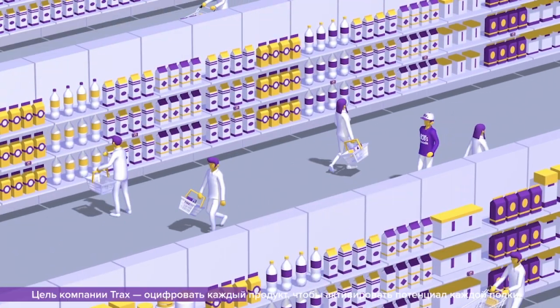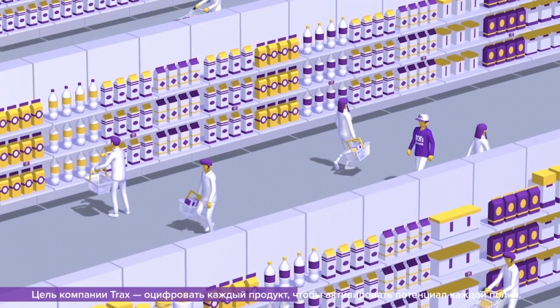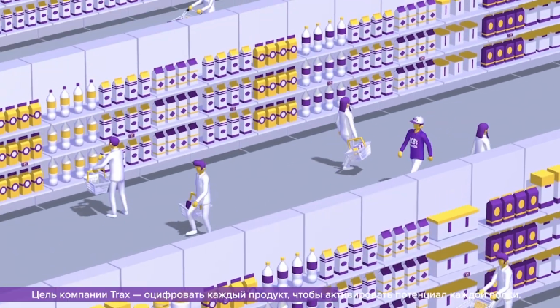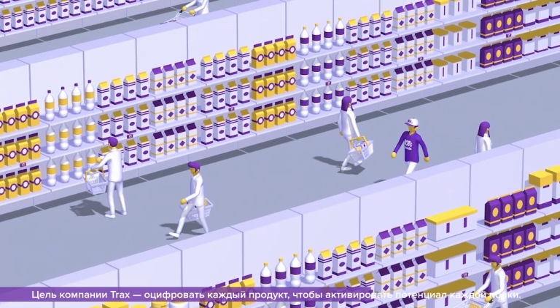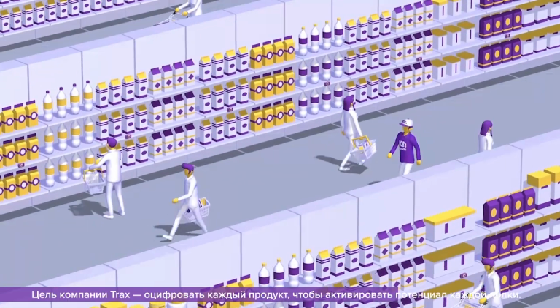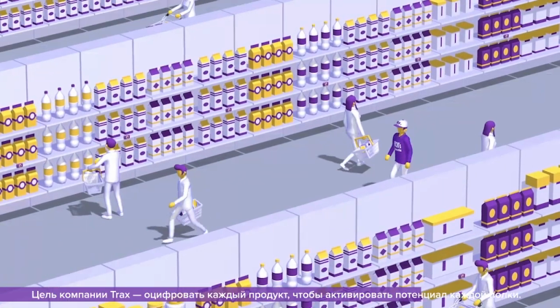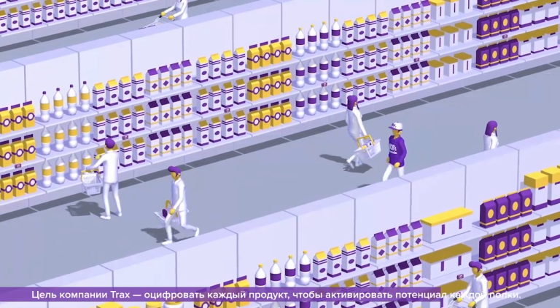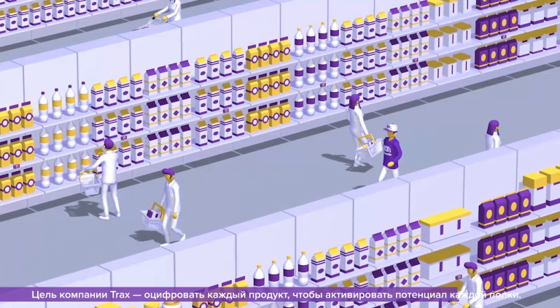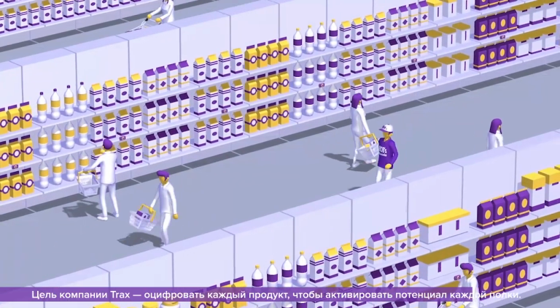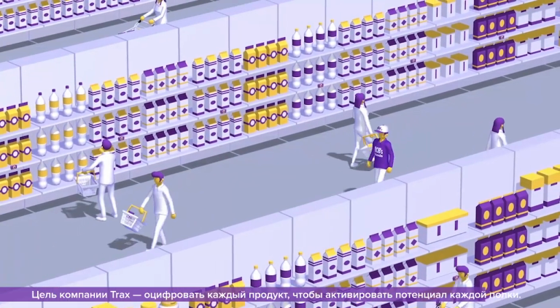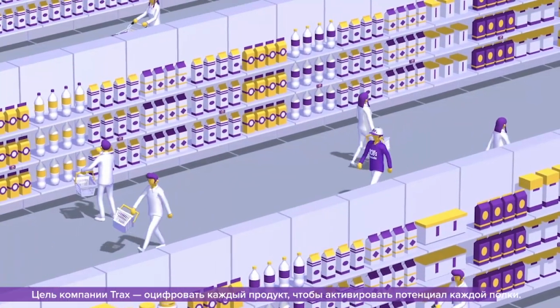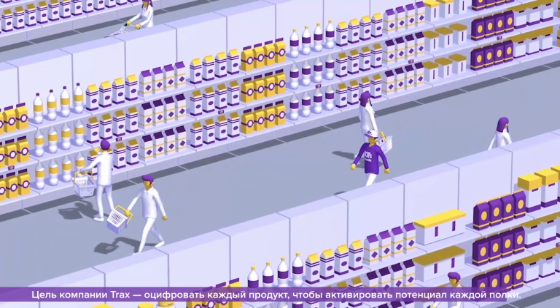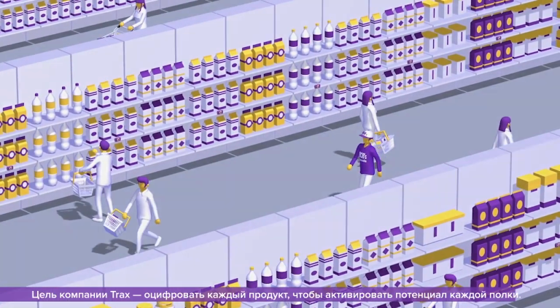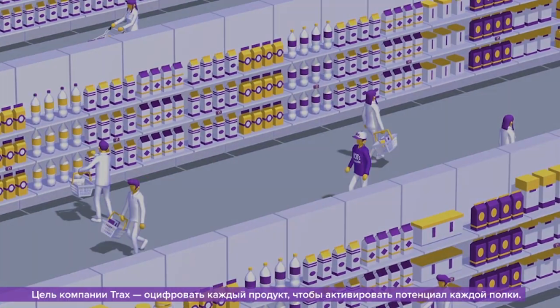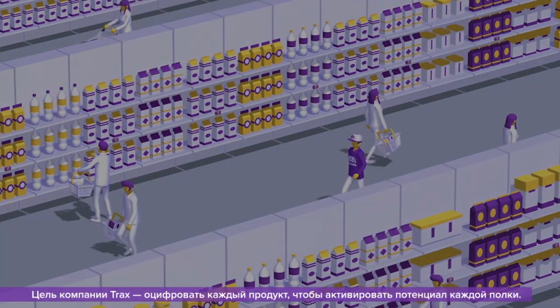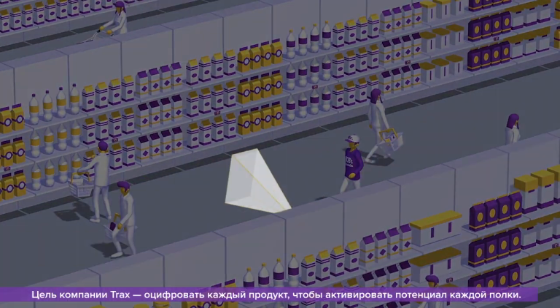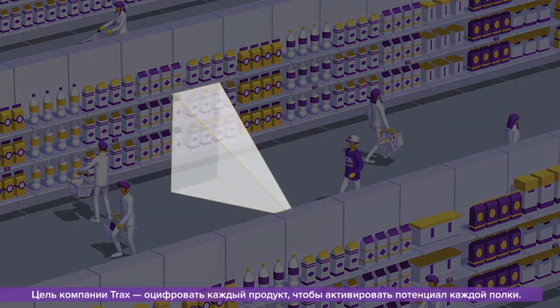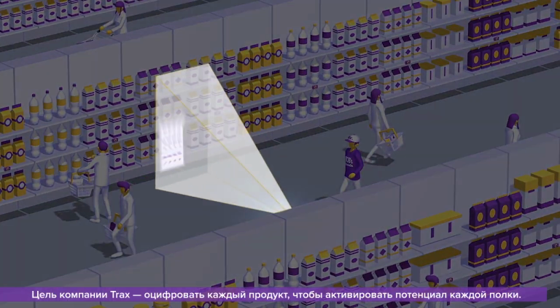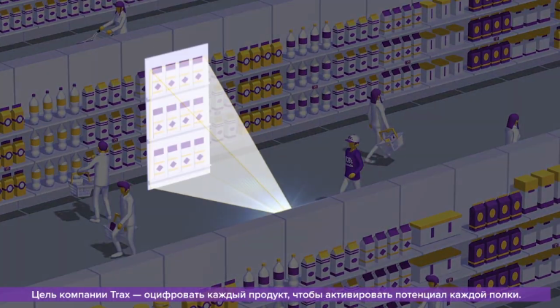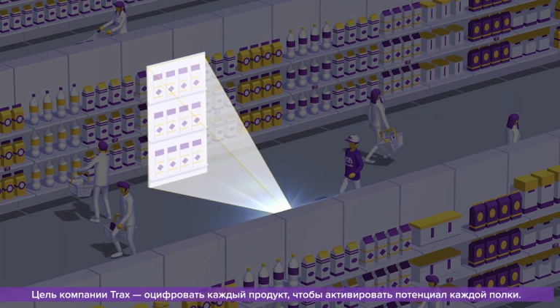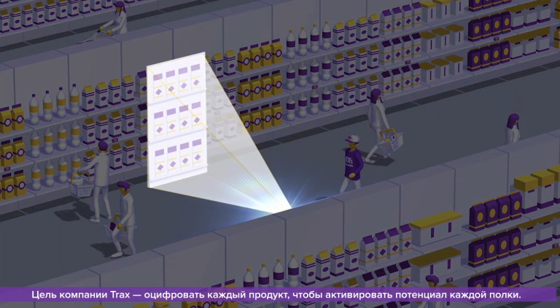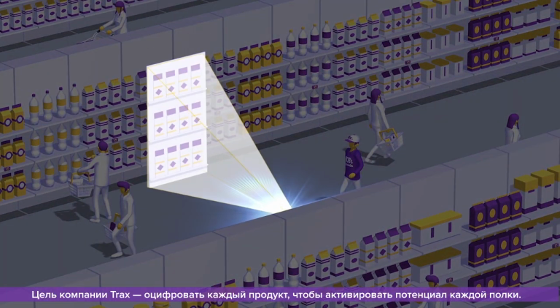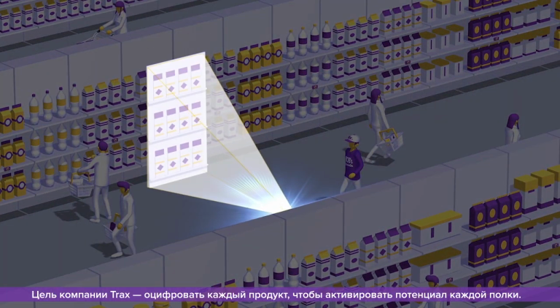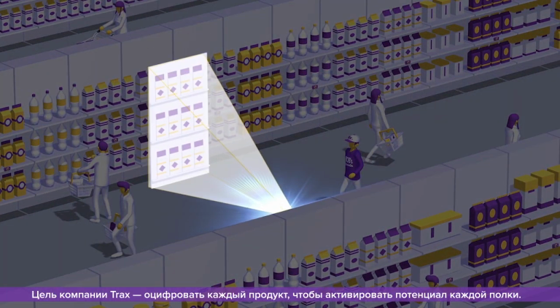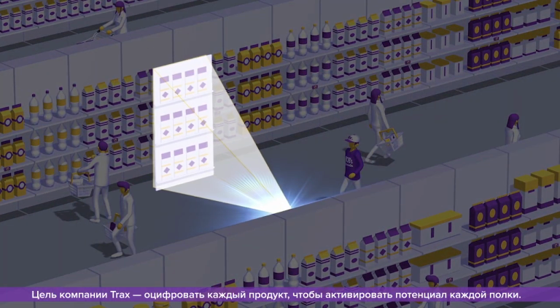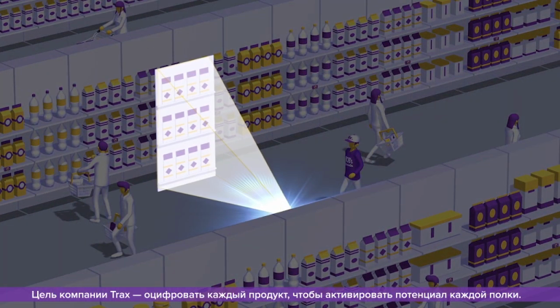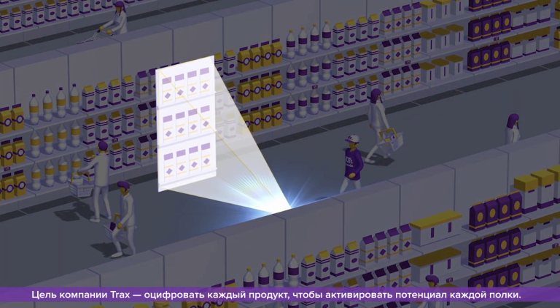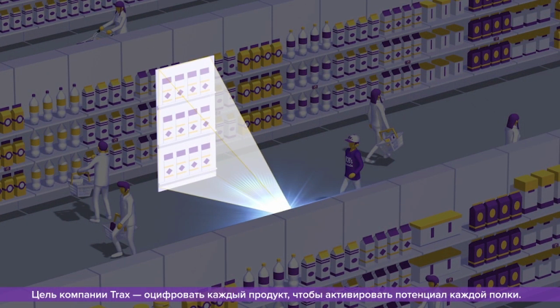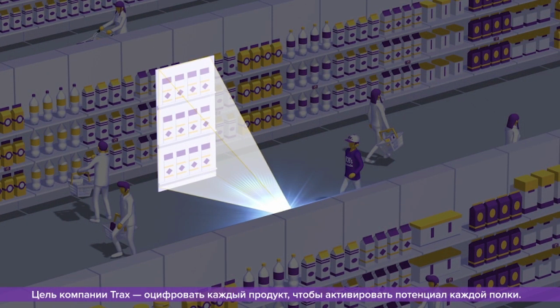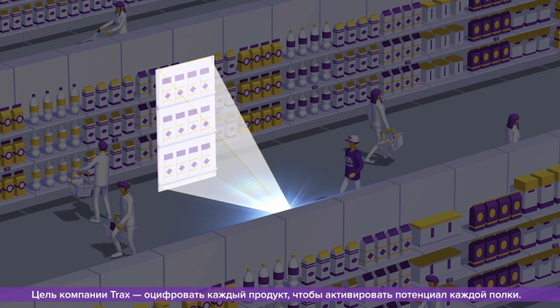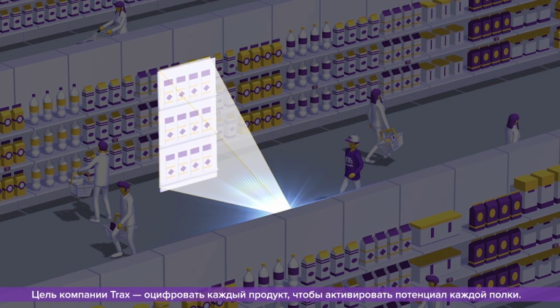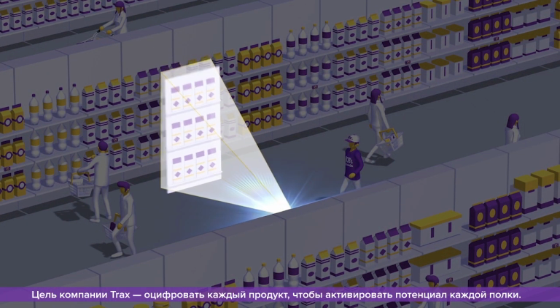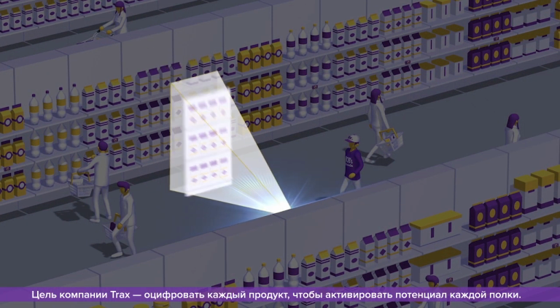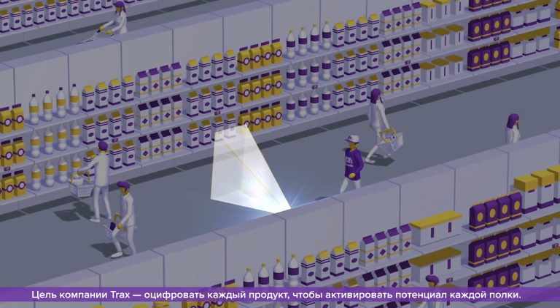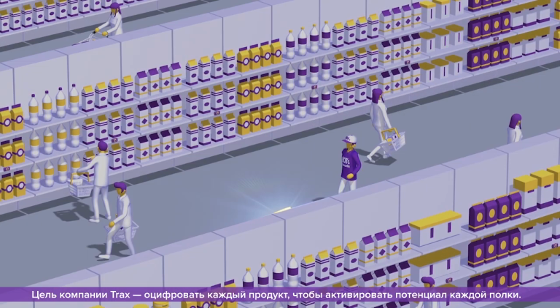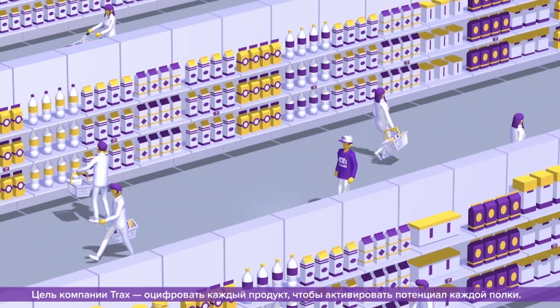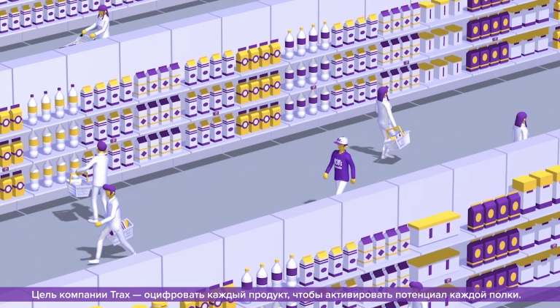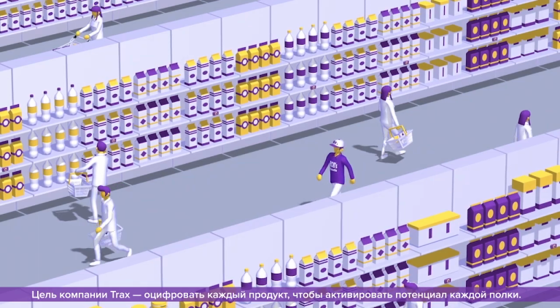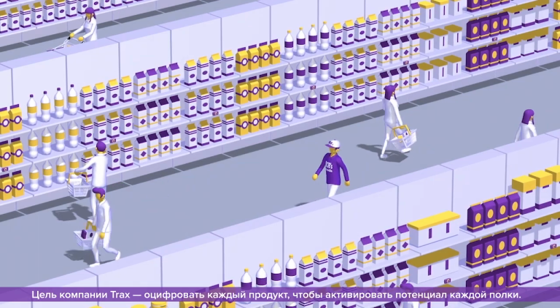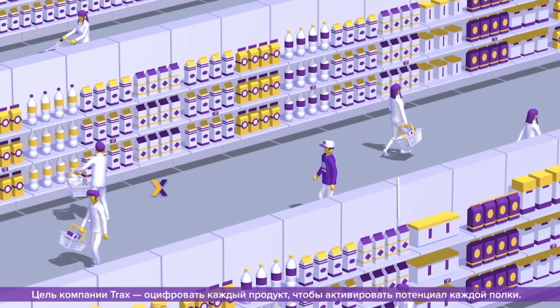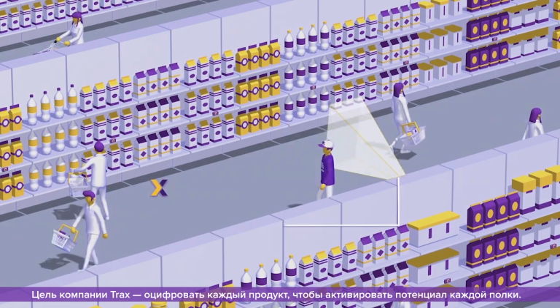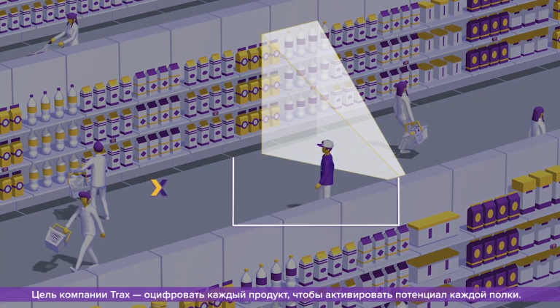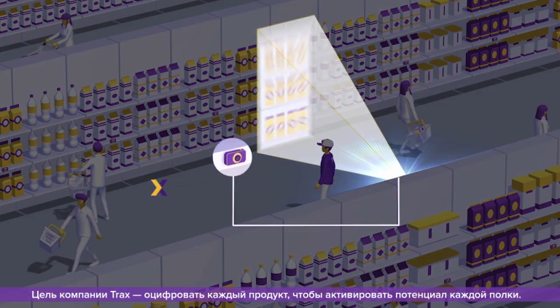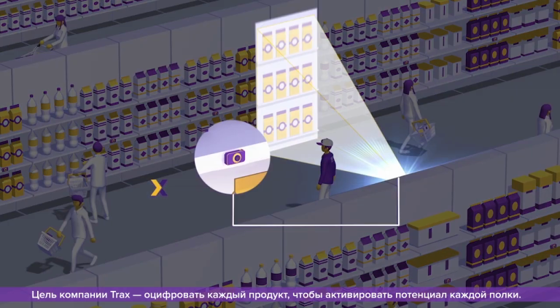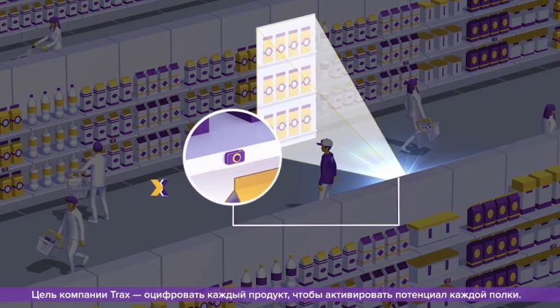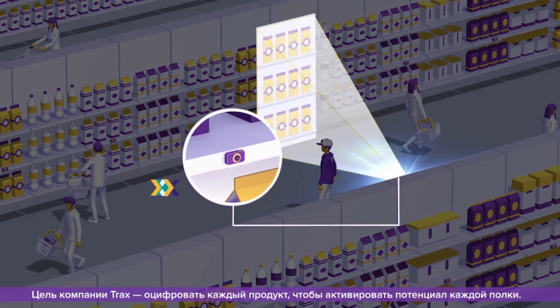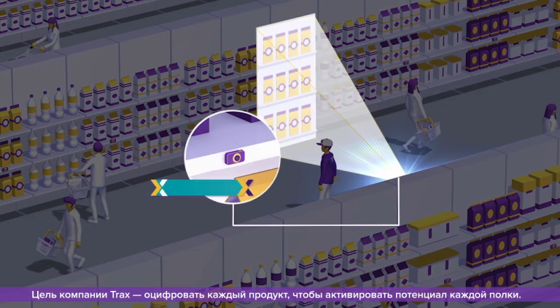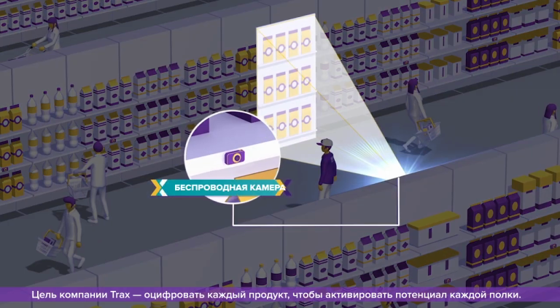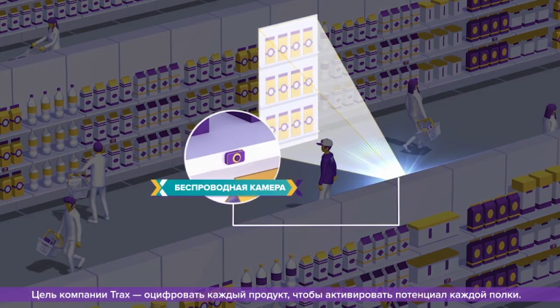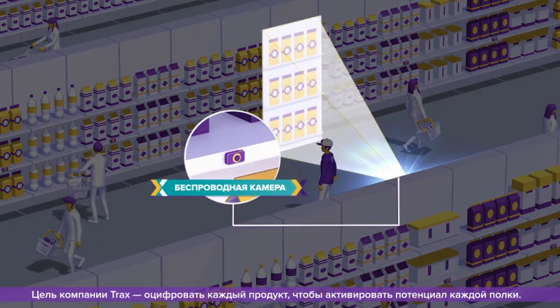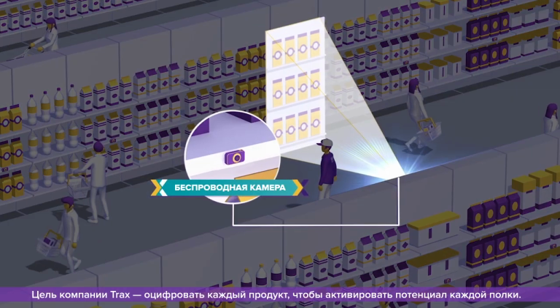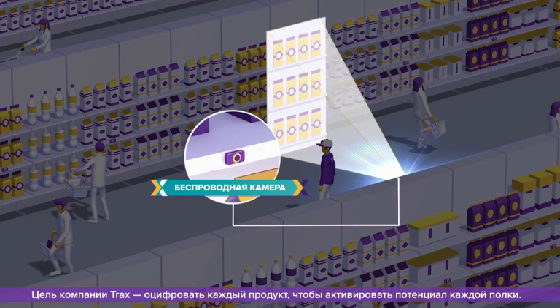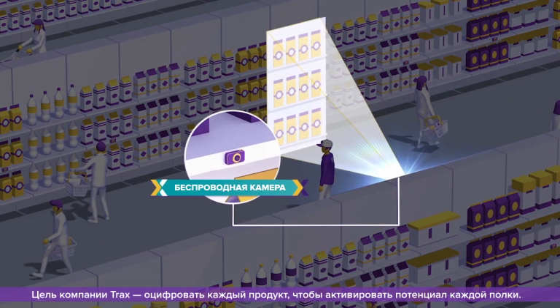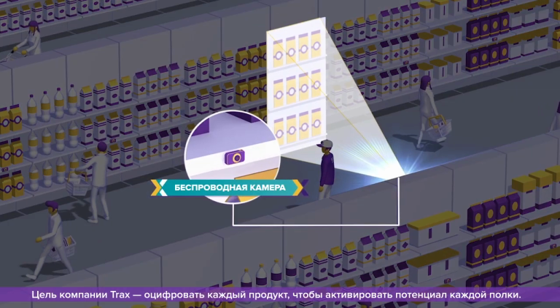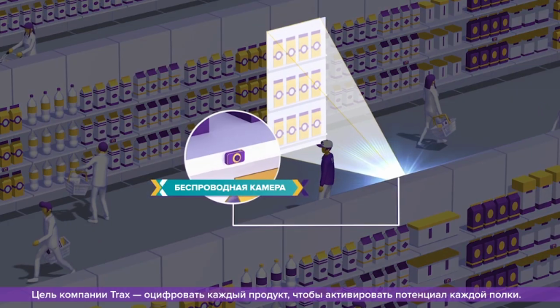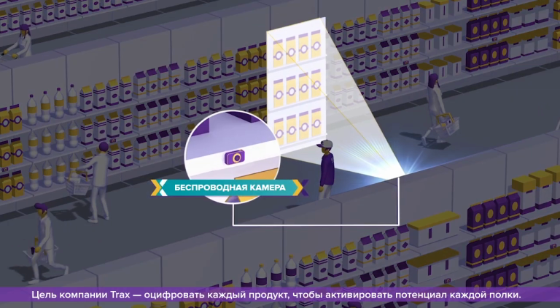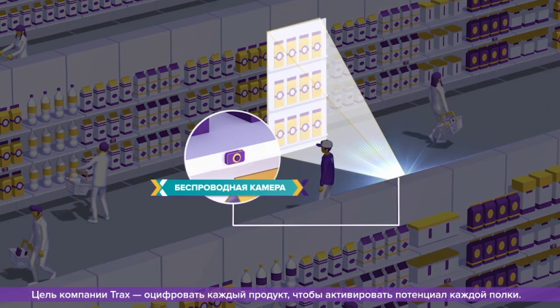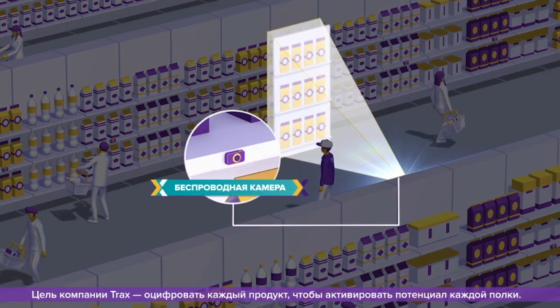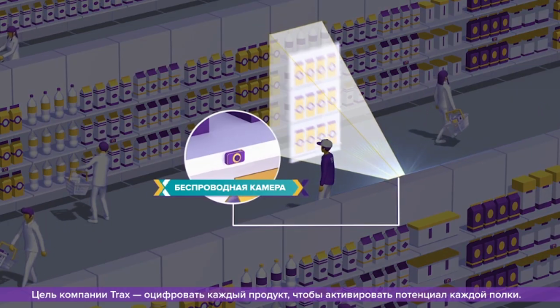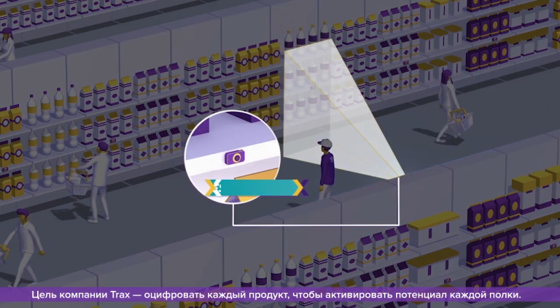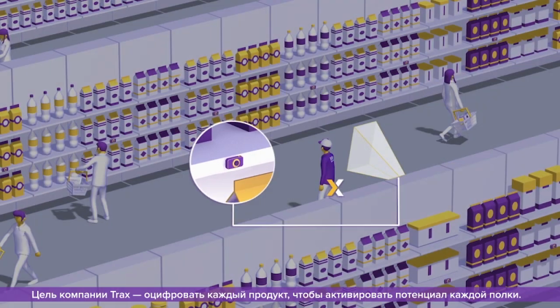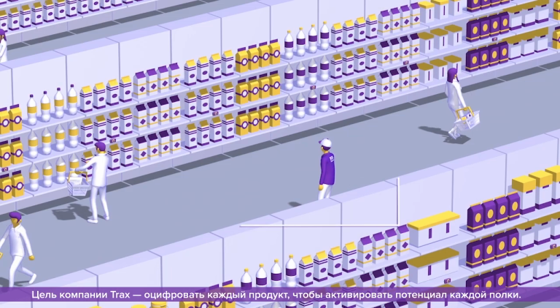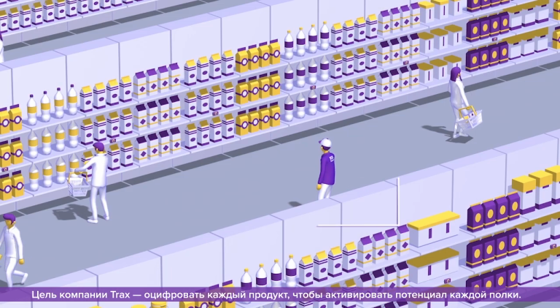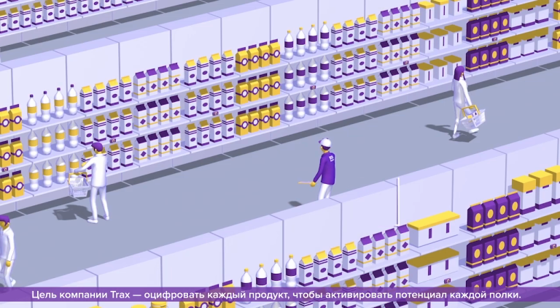At Trax, we have a single purpose: to digitize every product in every aisle, to unlock the potential of every shelf.